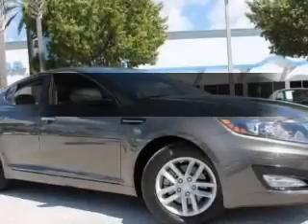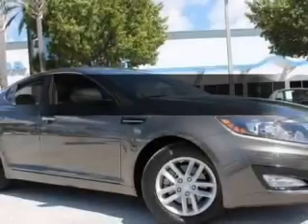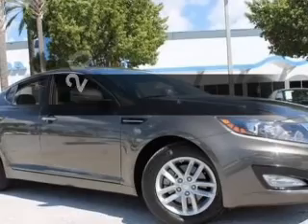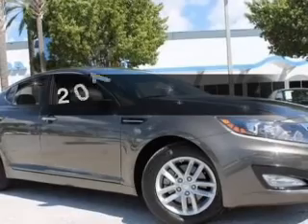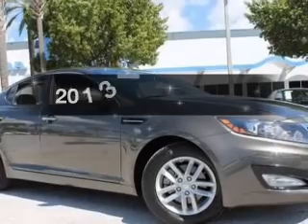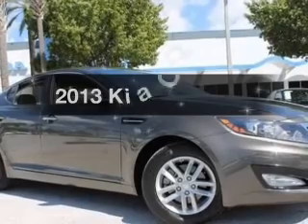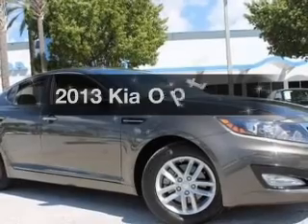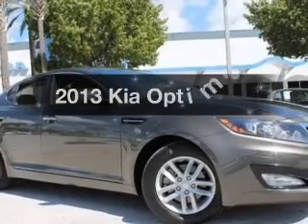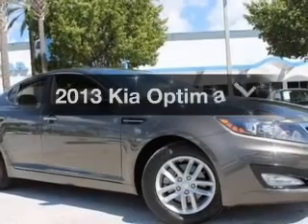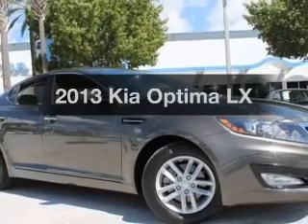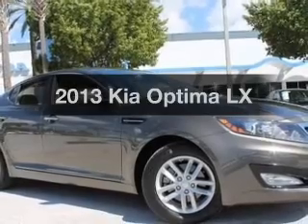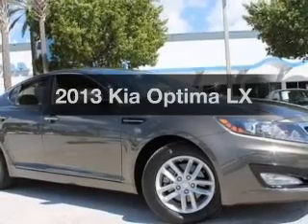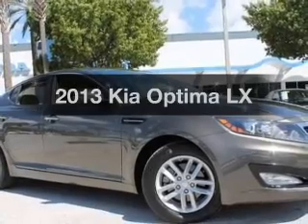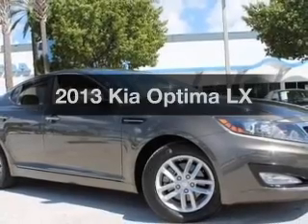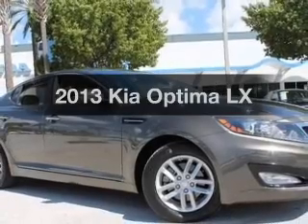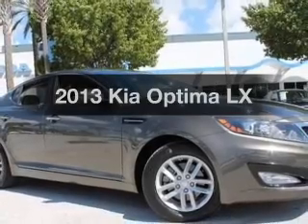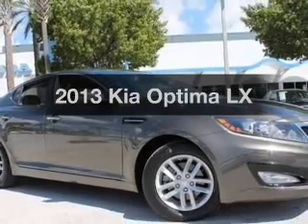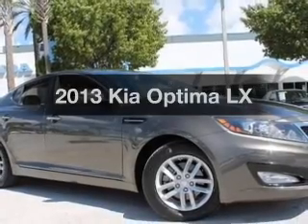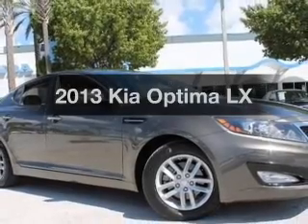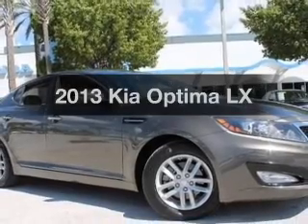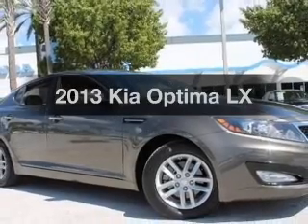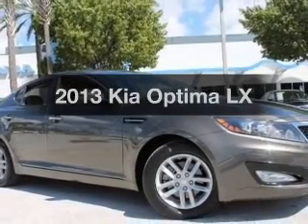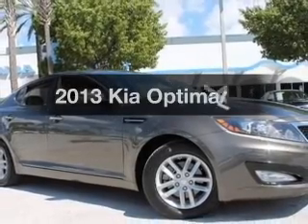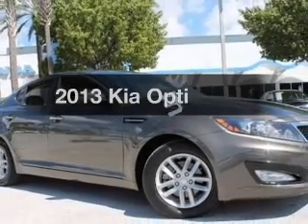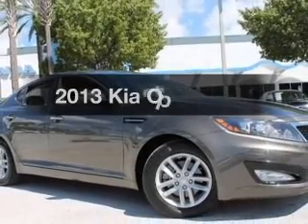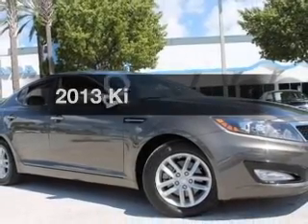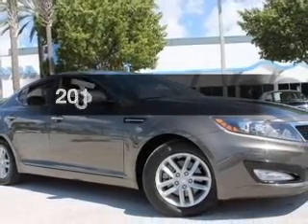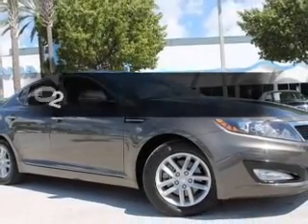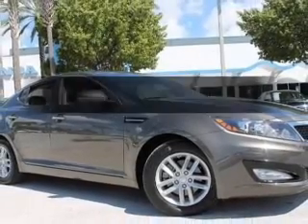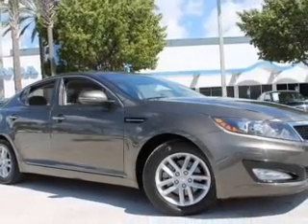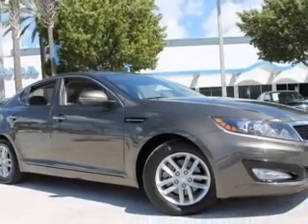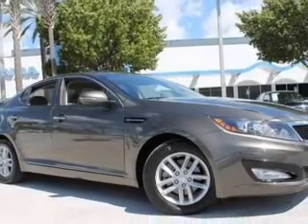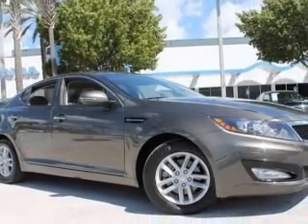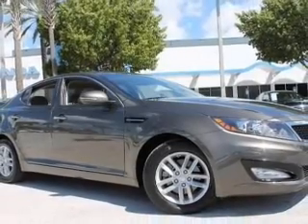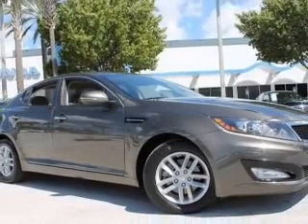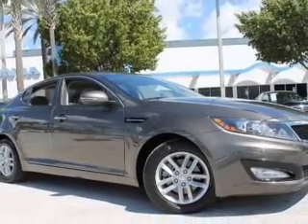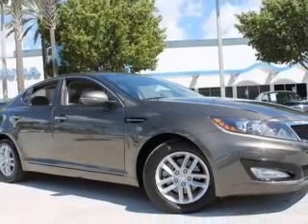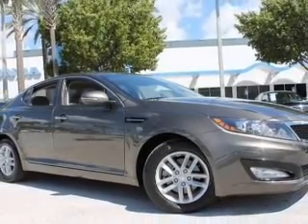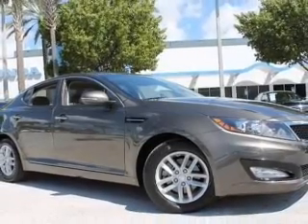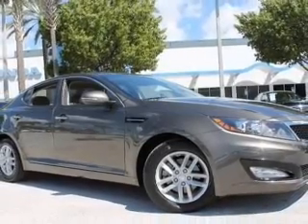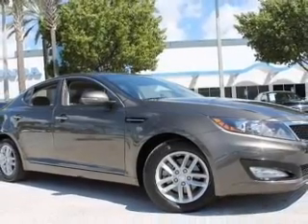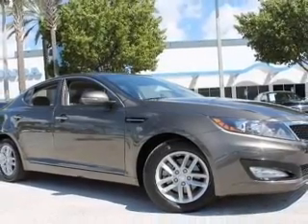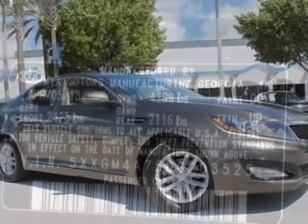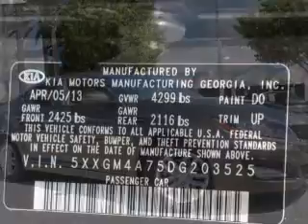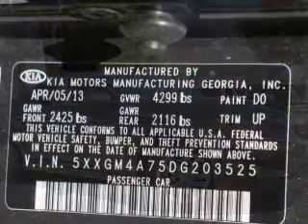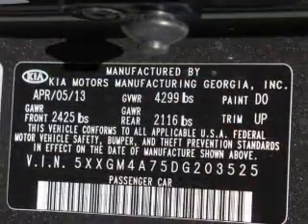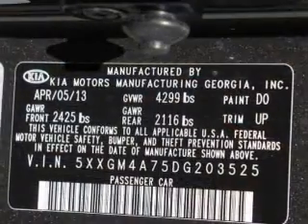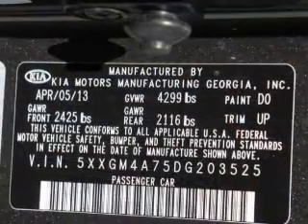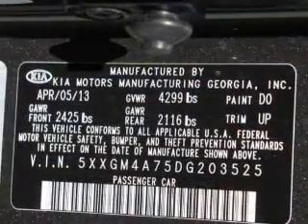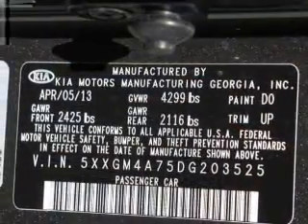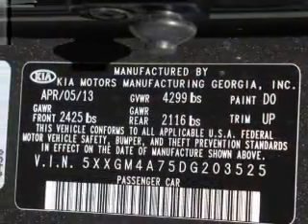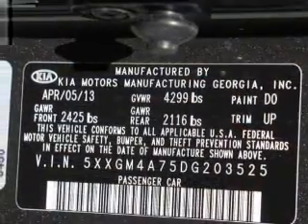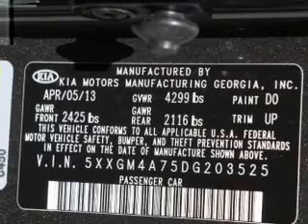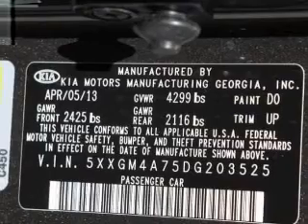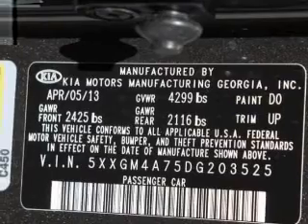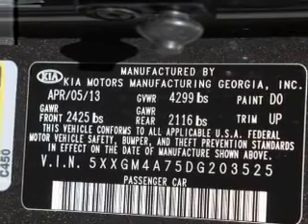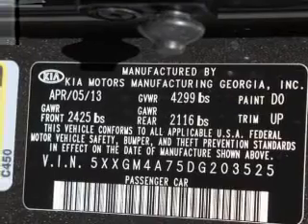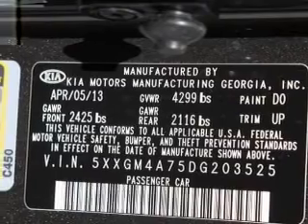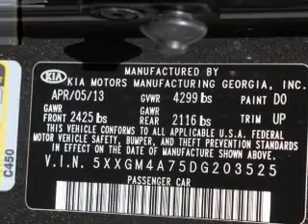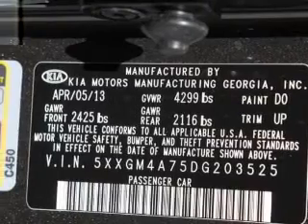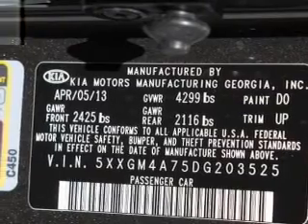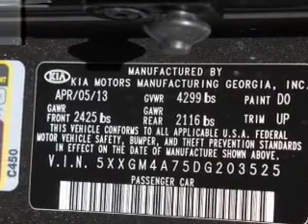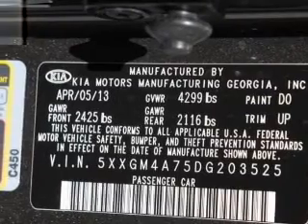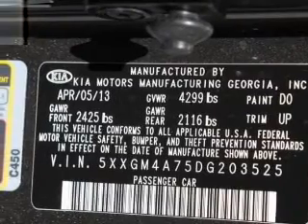Get noticed in this 2013 Kia Optima. If you're looking for a first-rate auto, this one could be yours today.